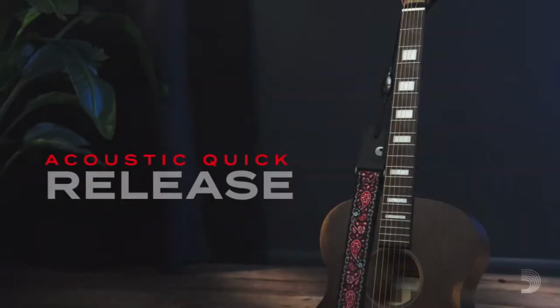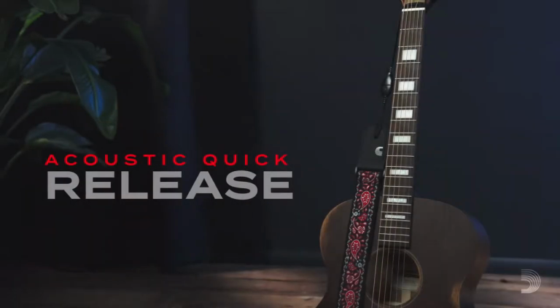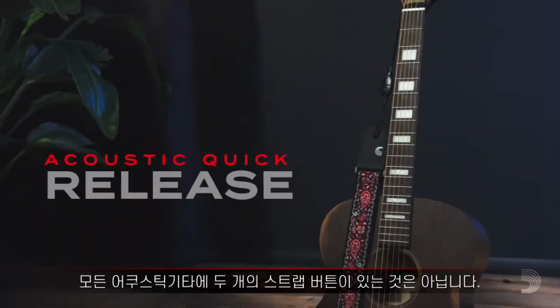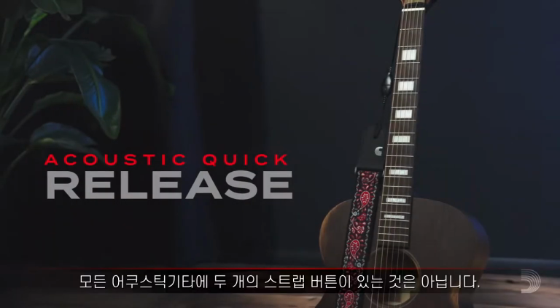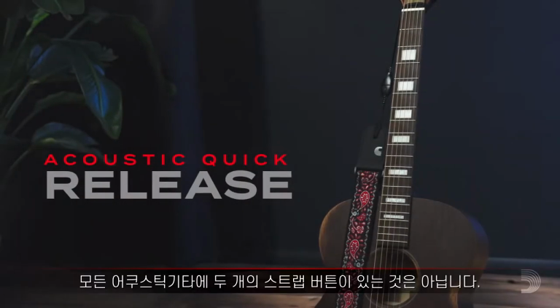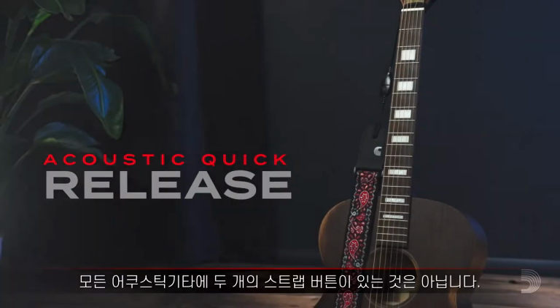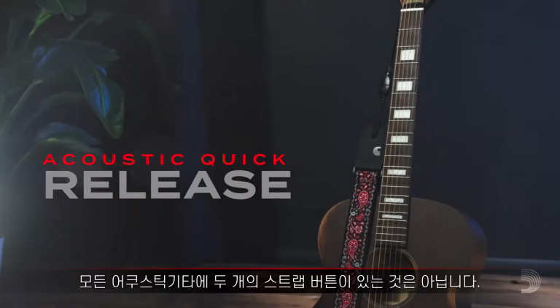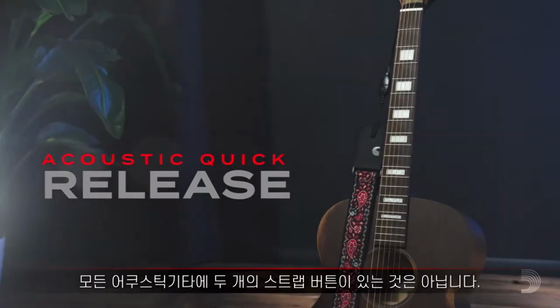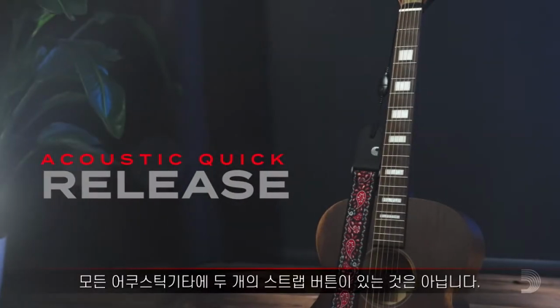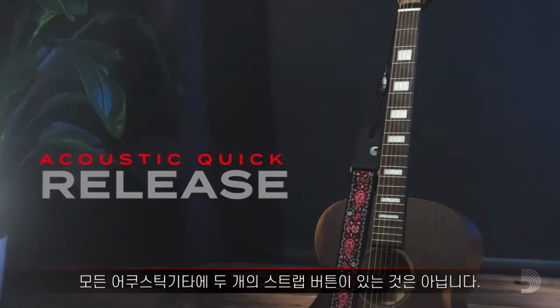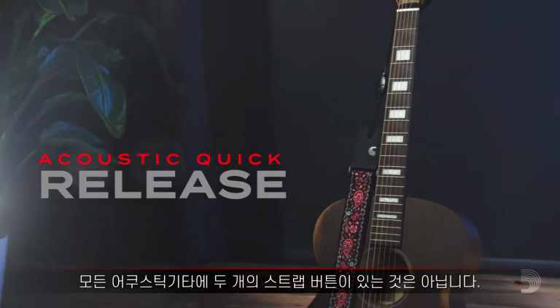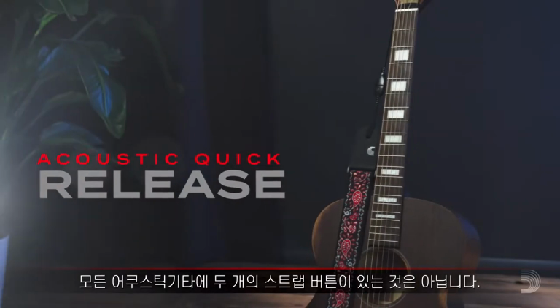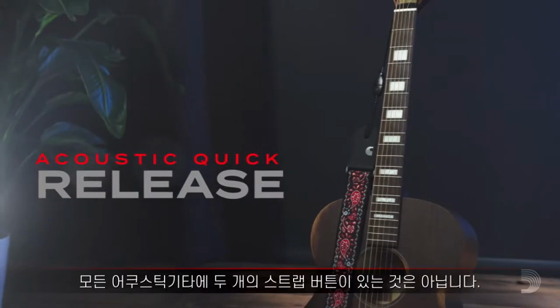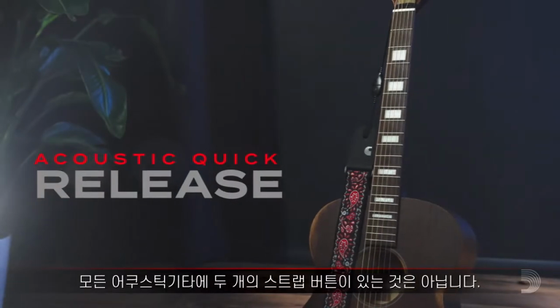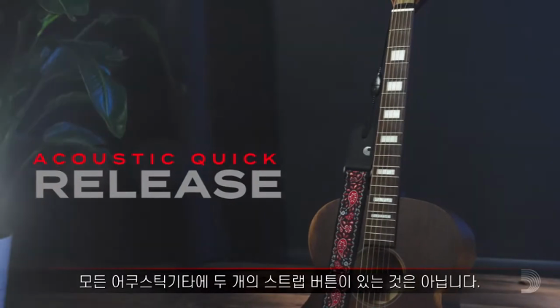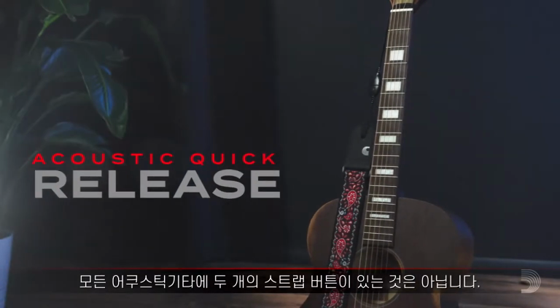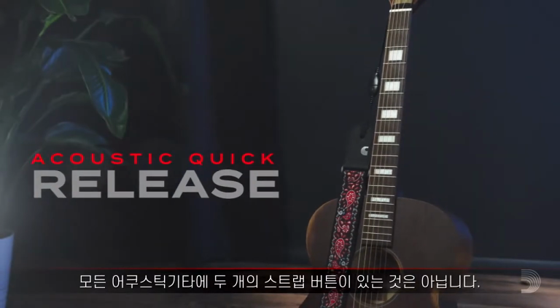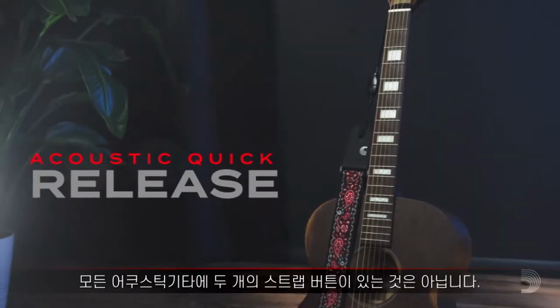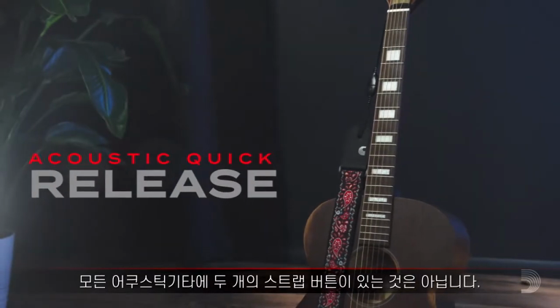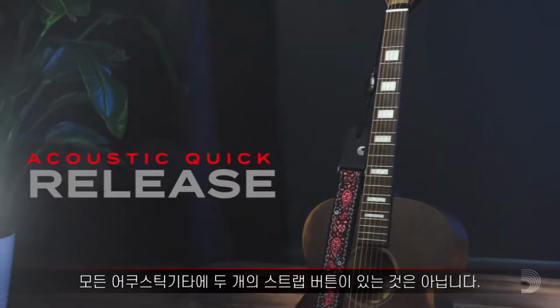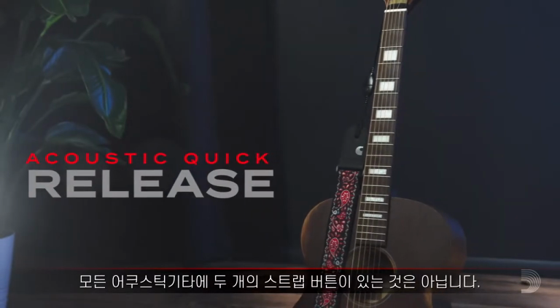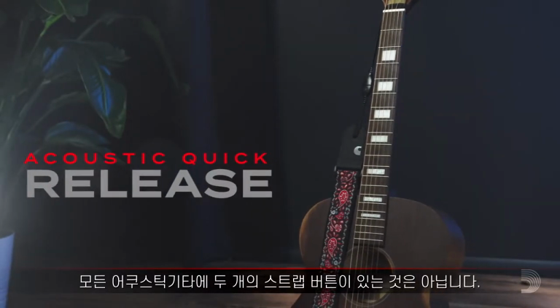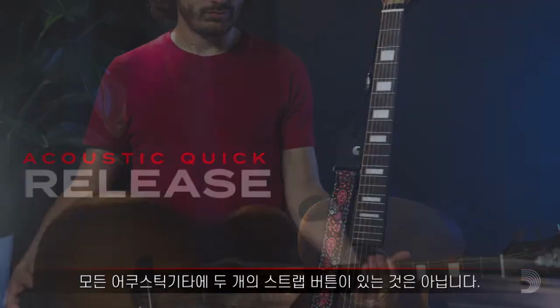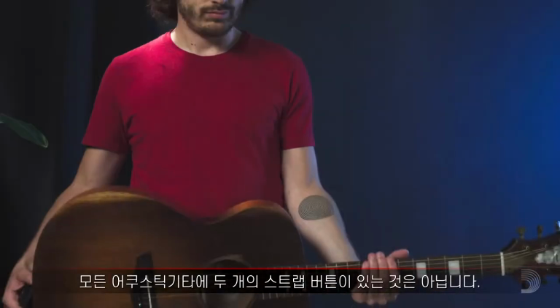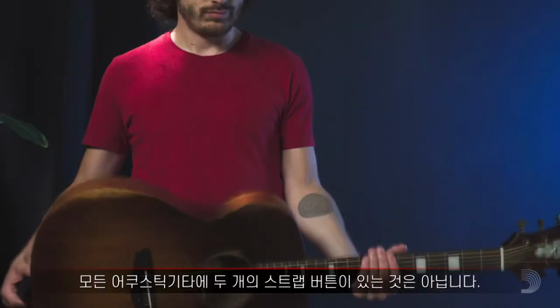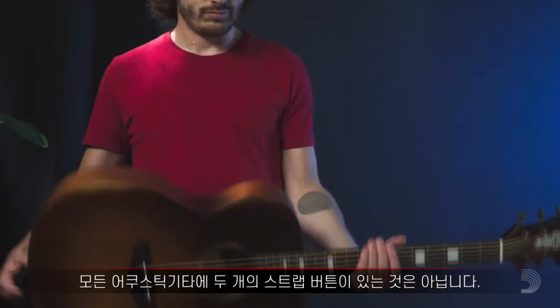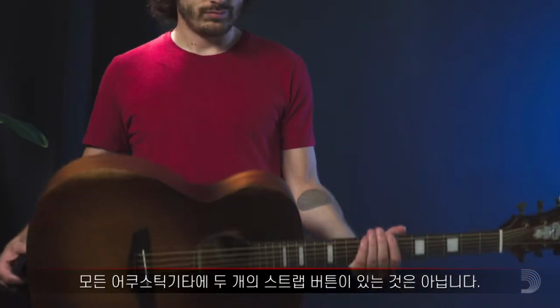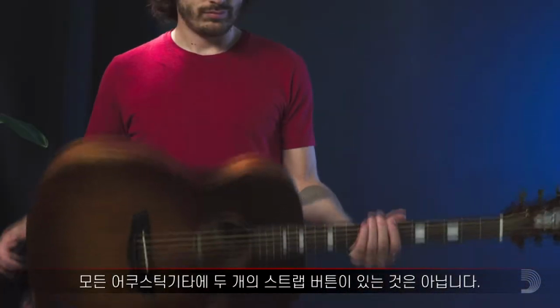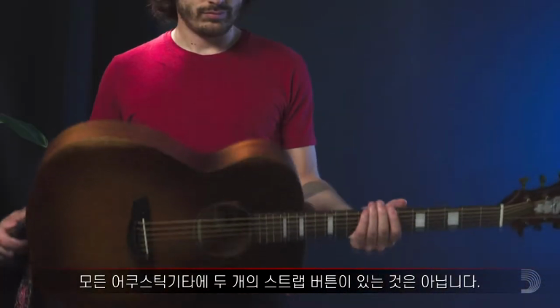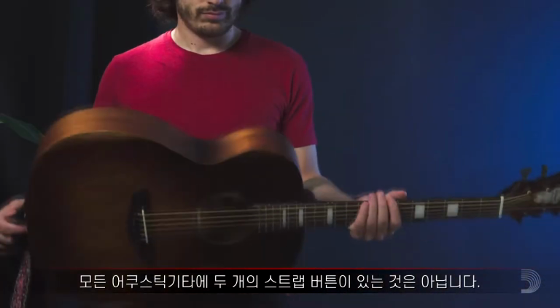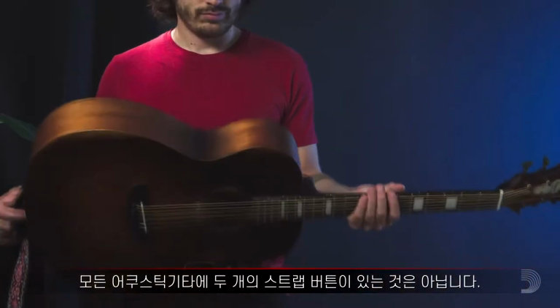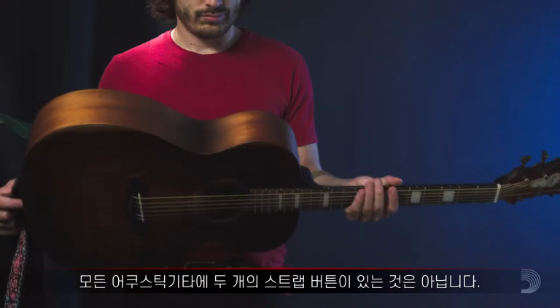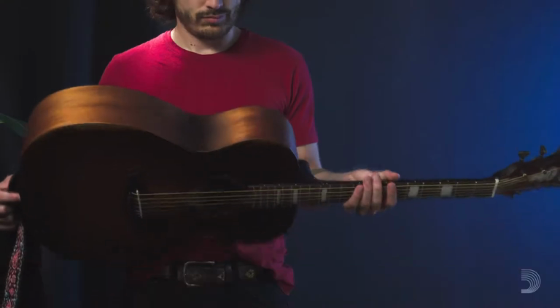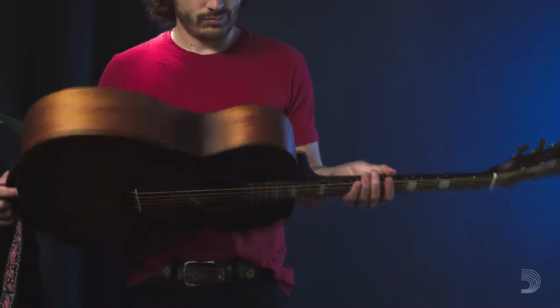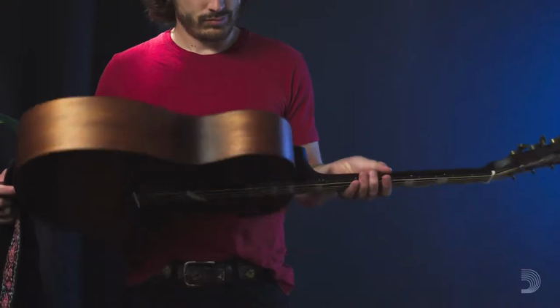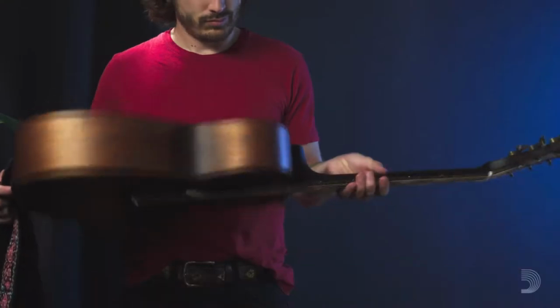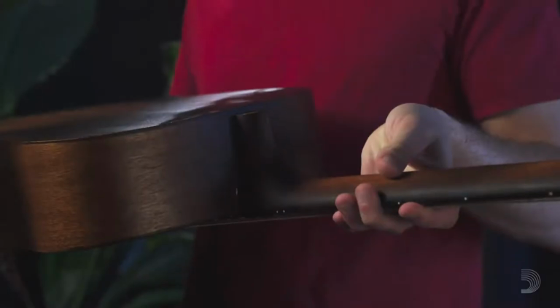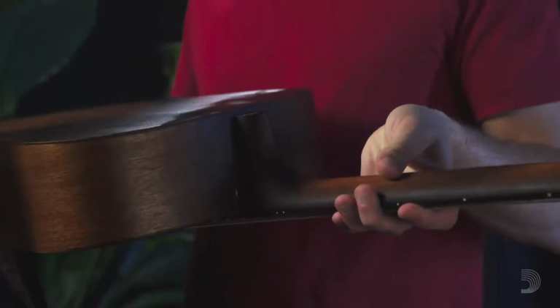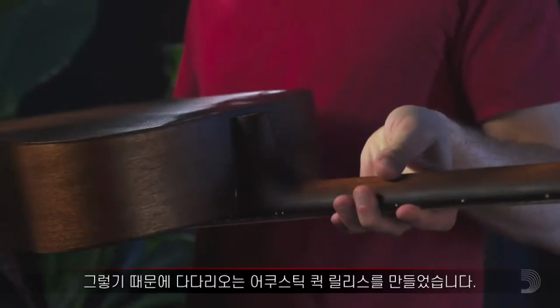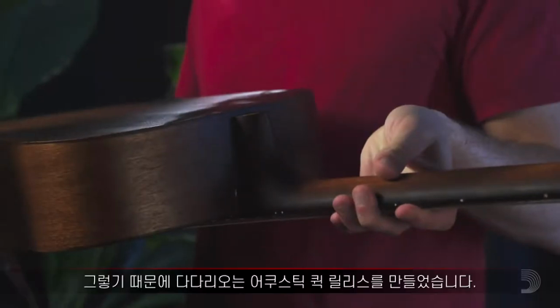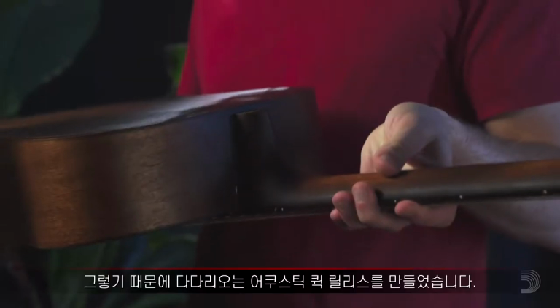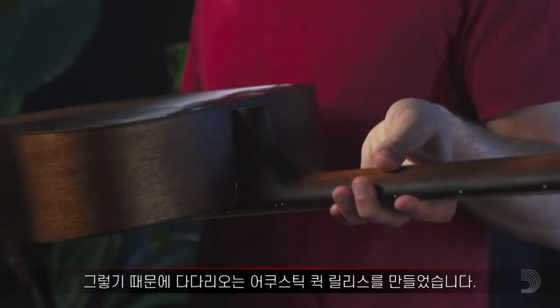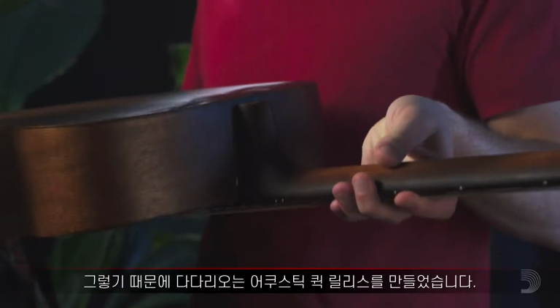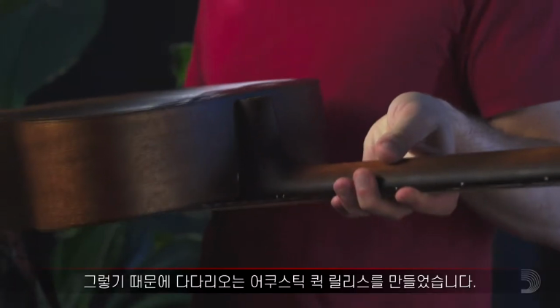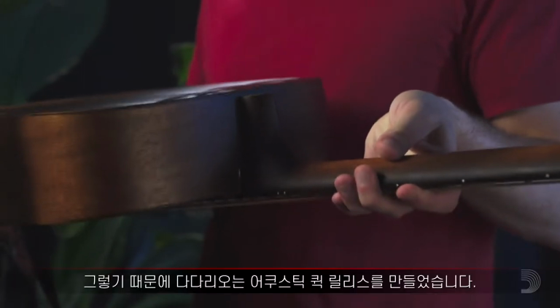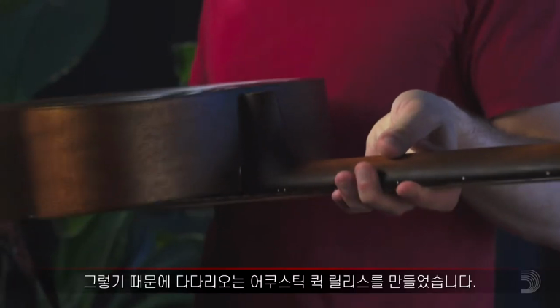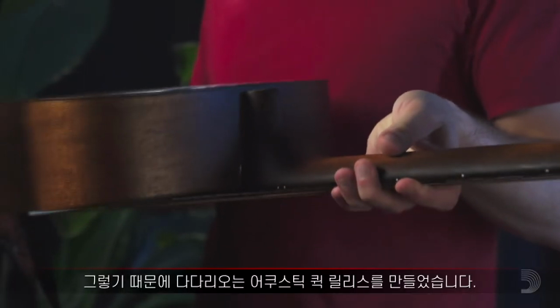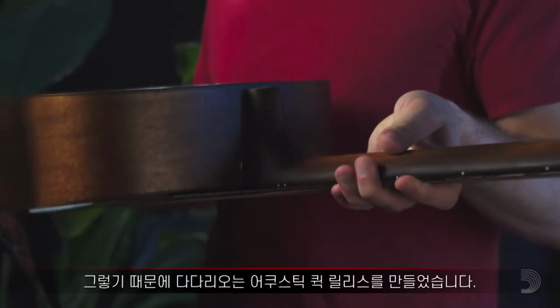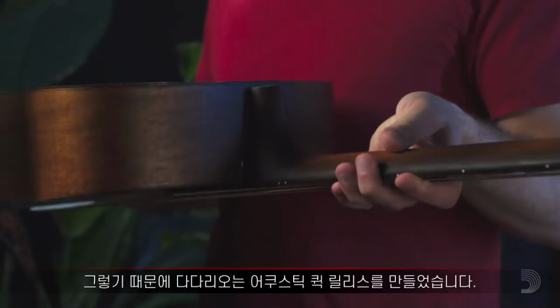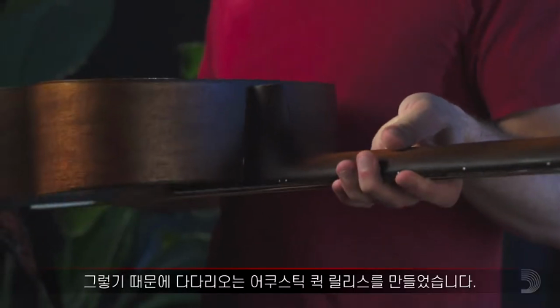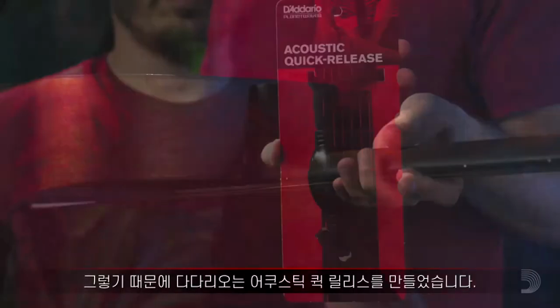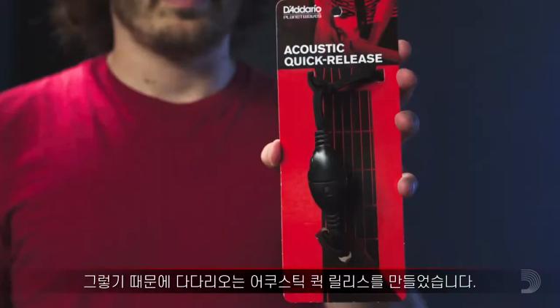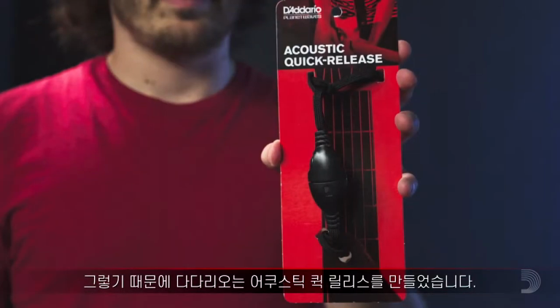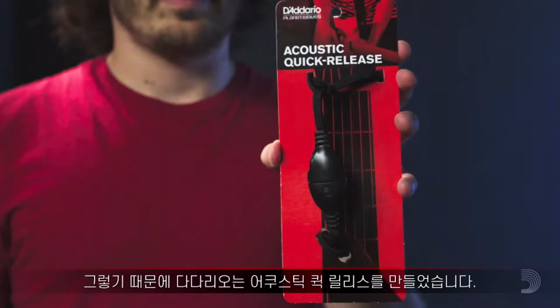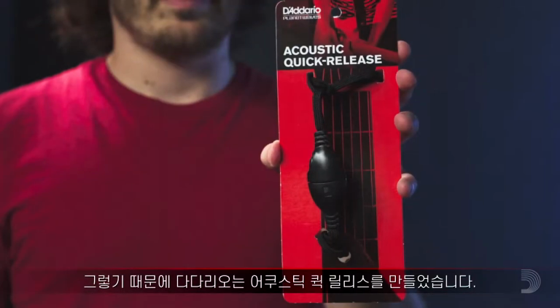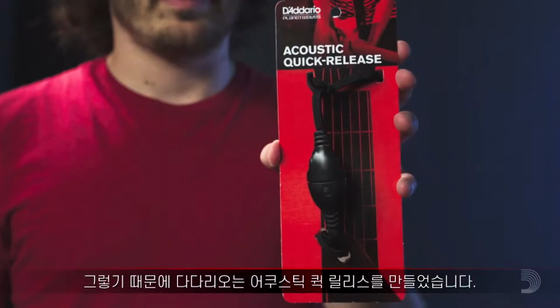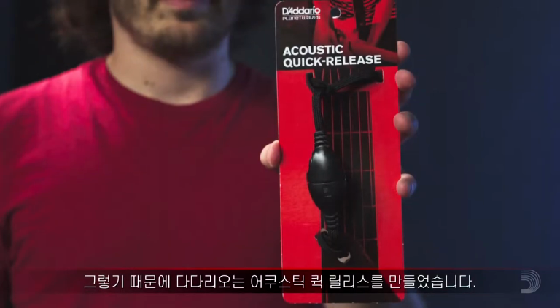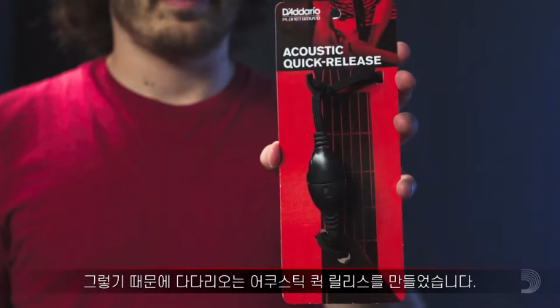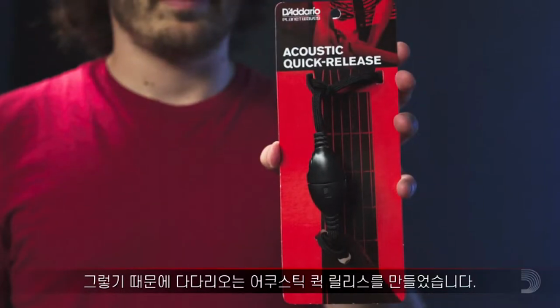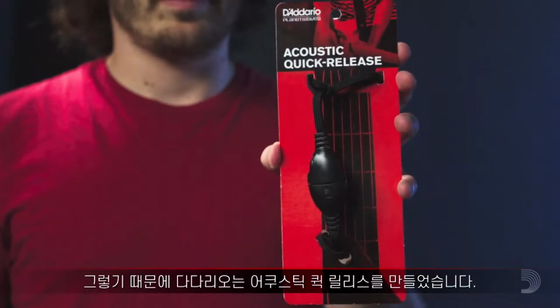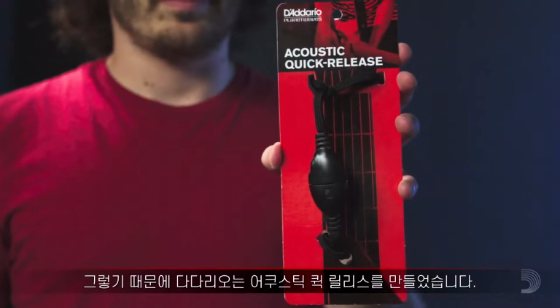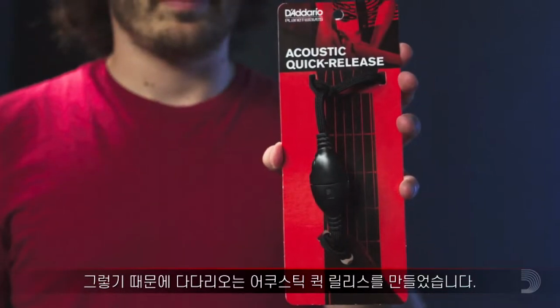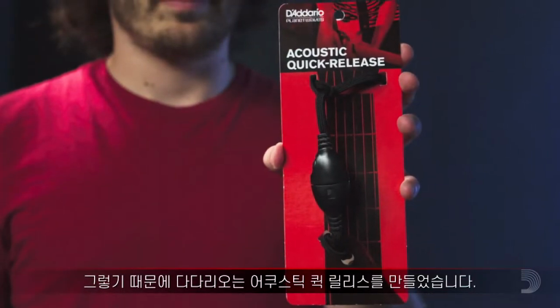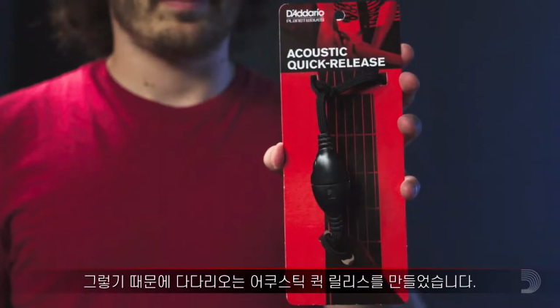Not every acoustic guitar has two strap buttons. That's why we made the D'Addario Acoustic Quick Release.